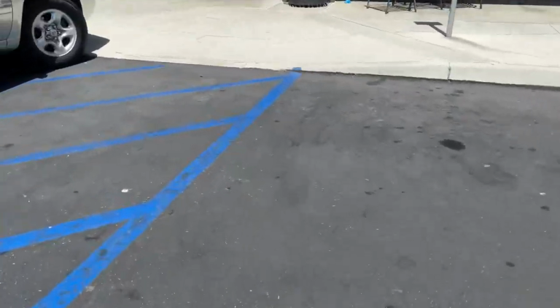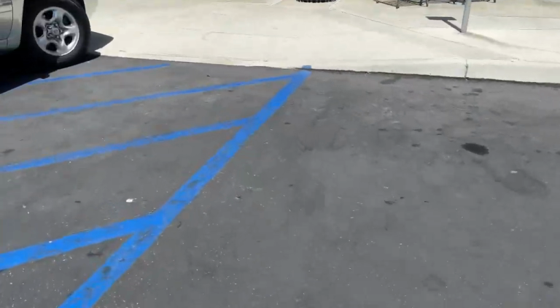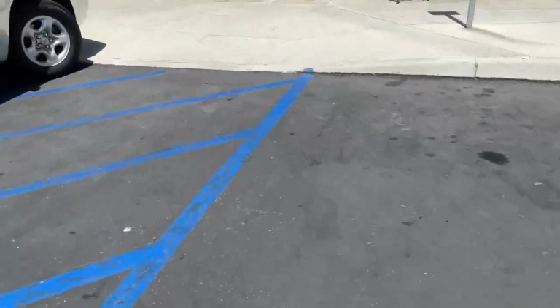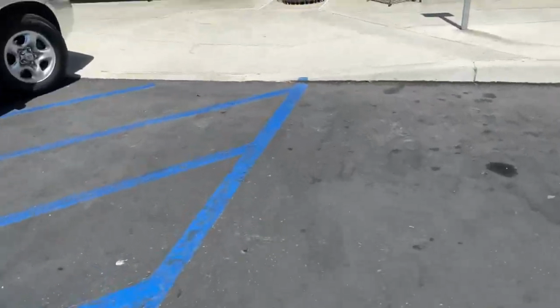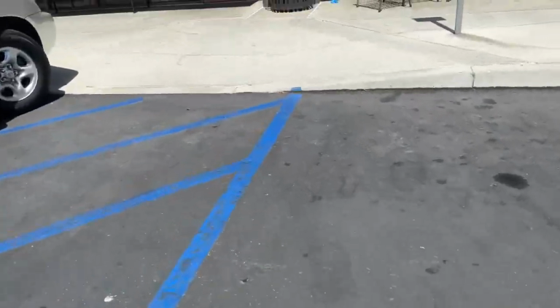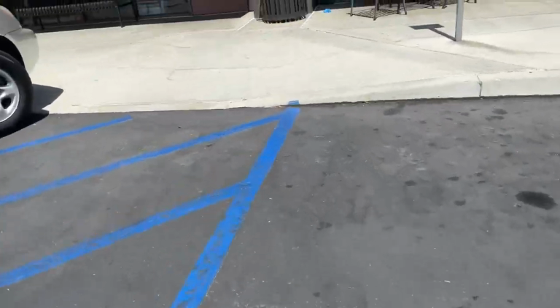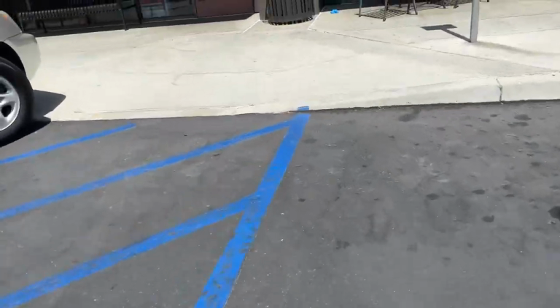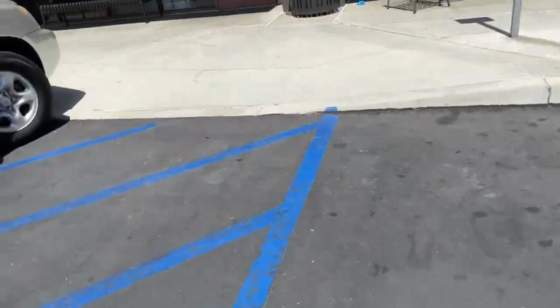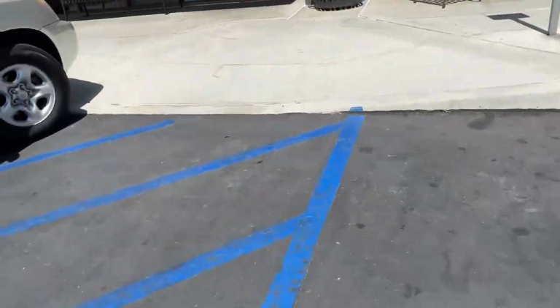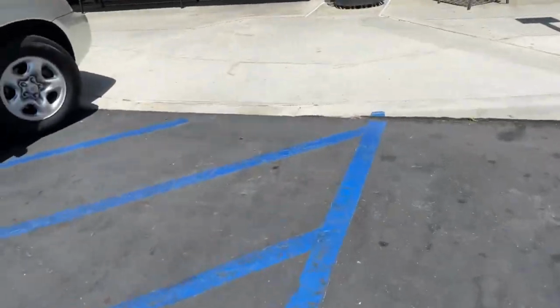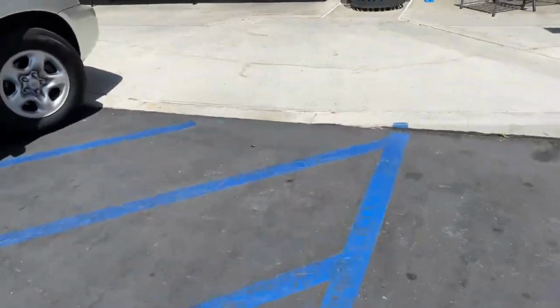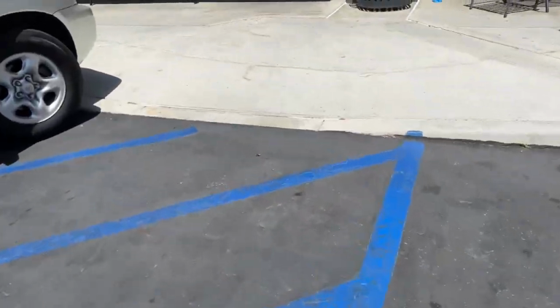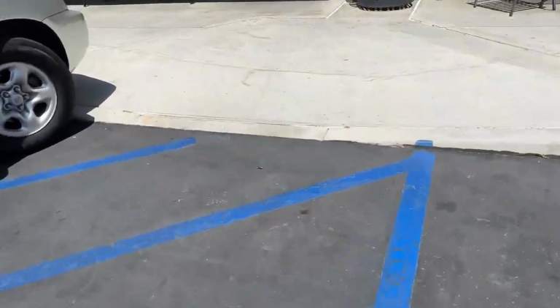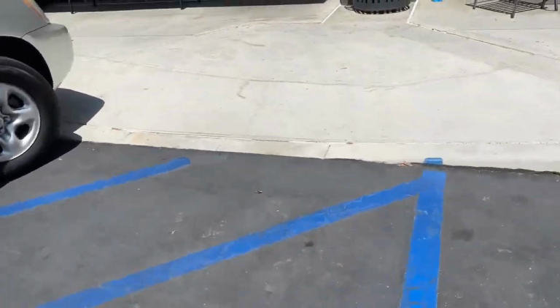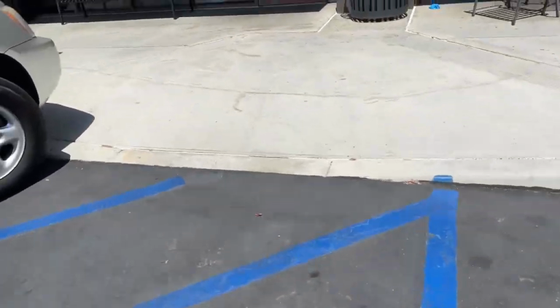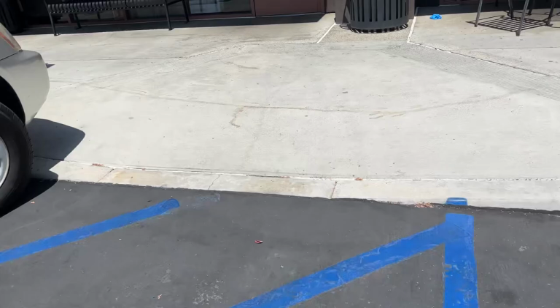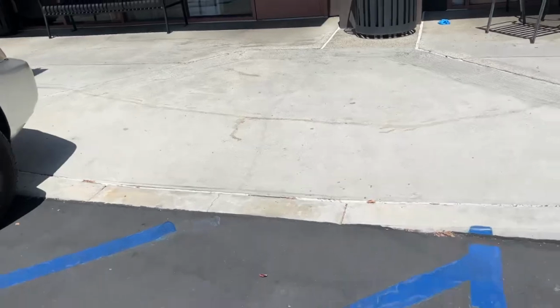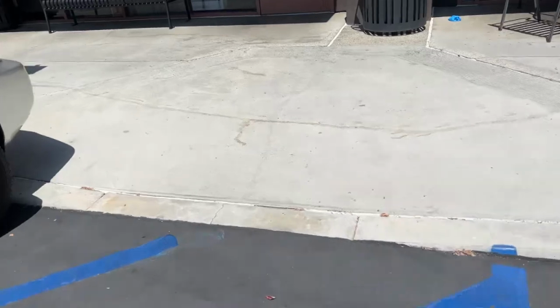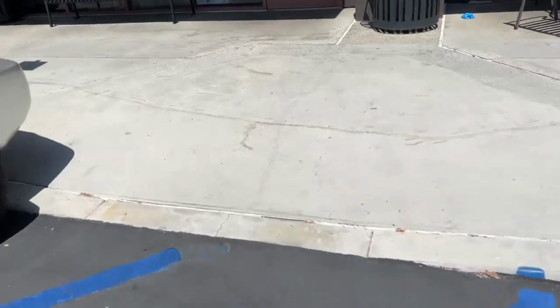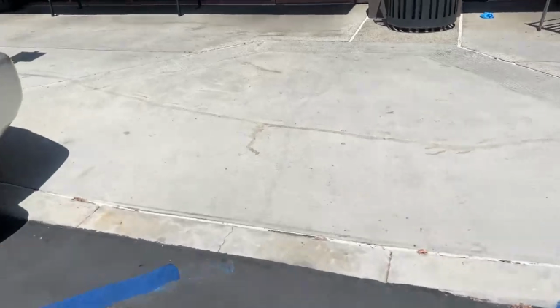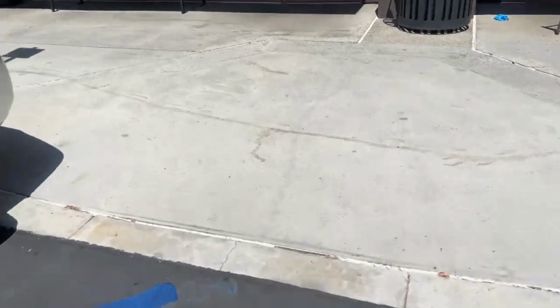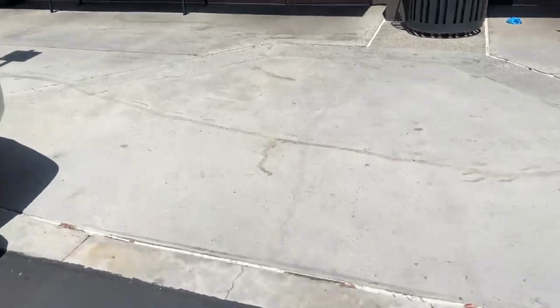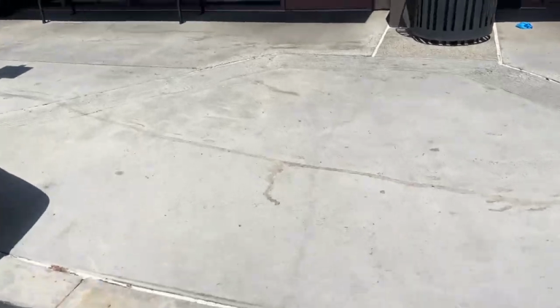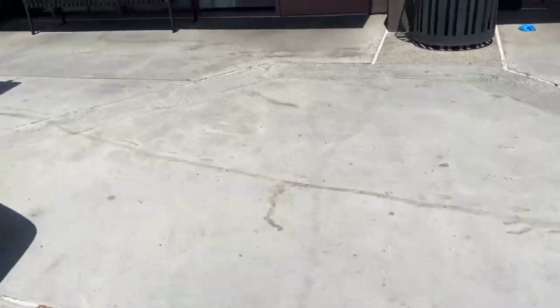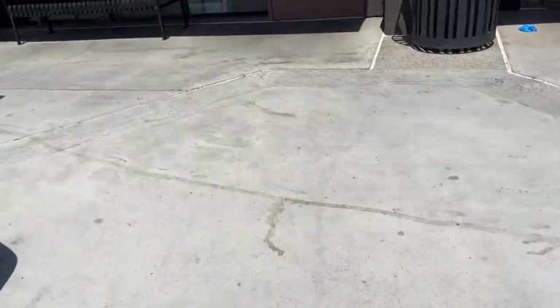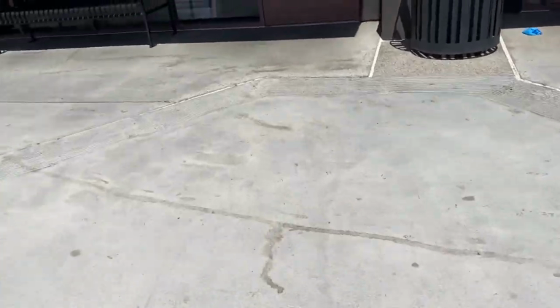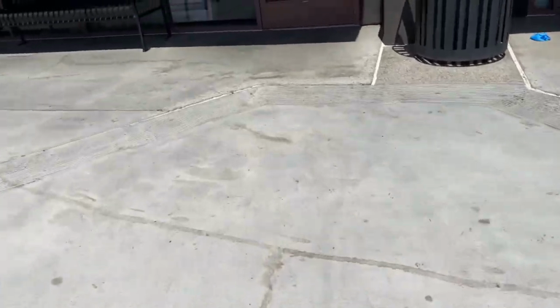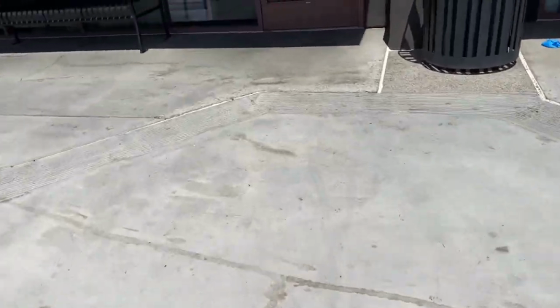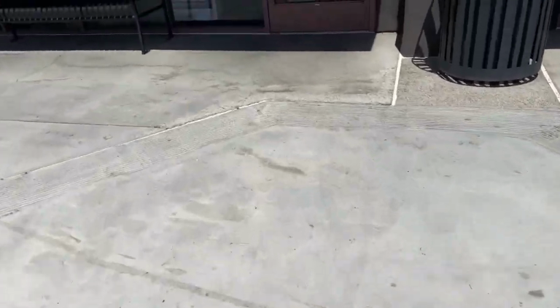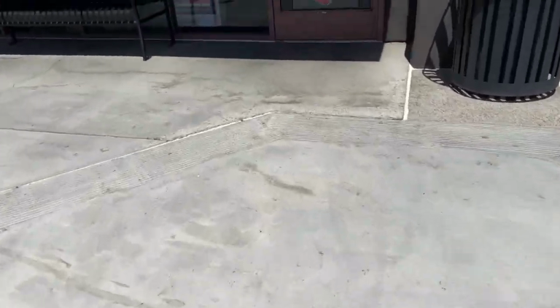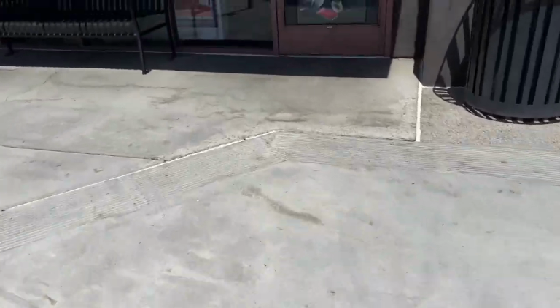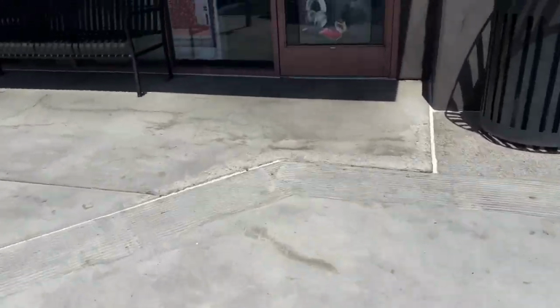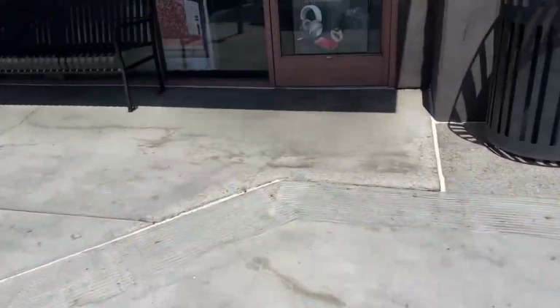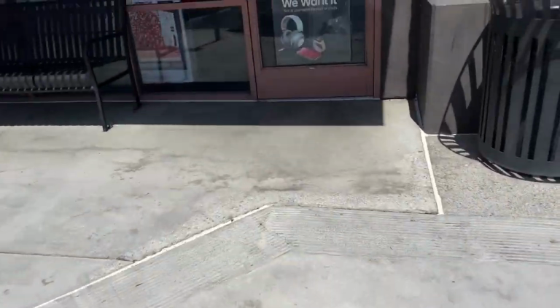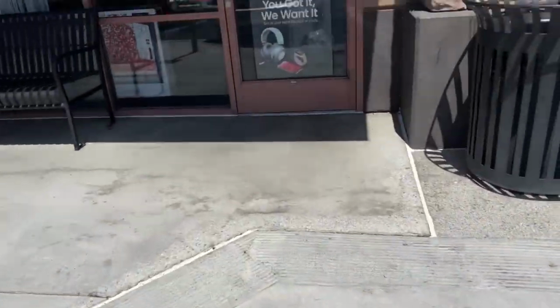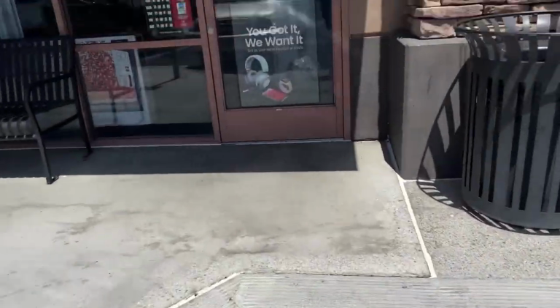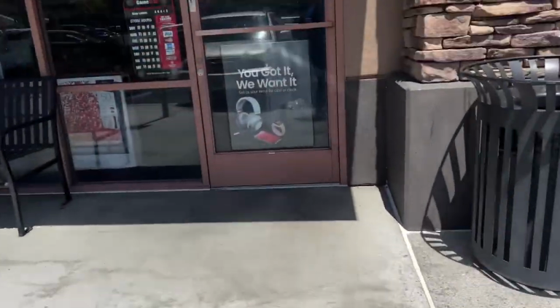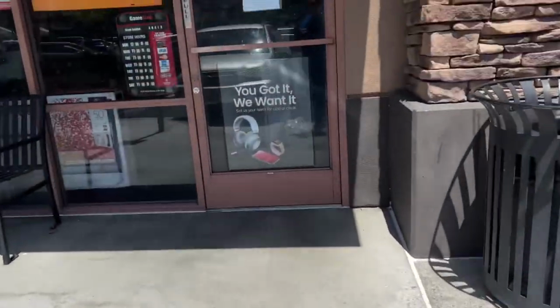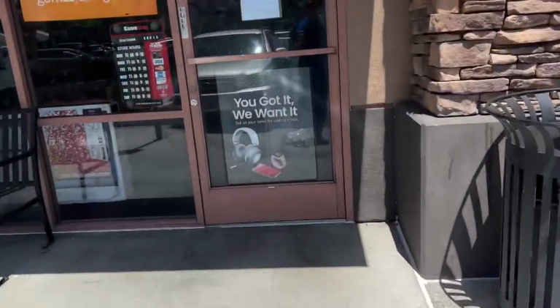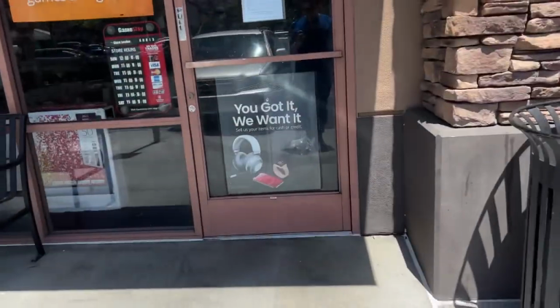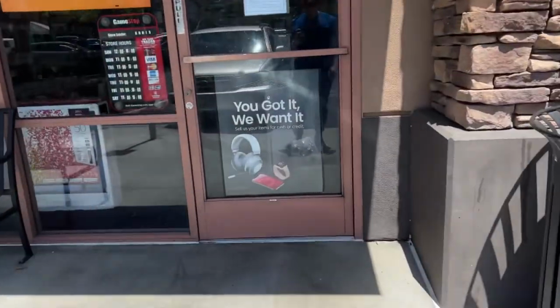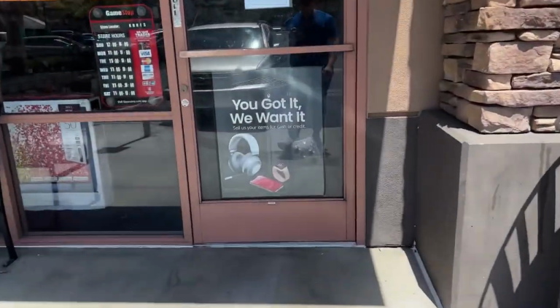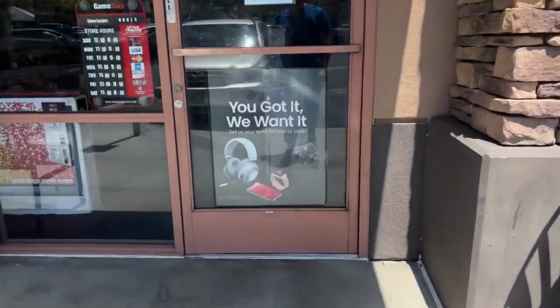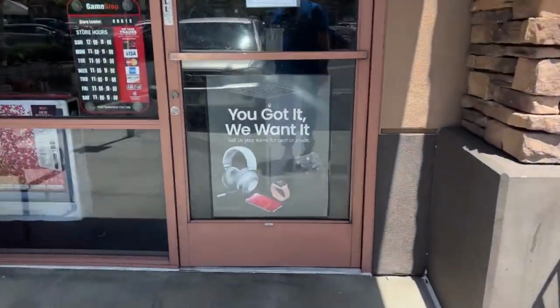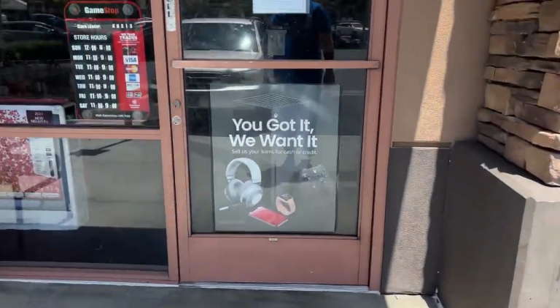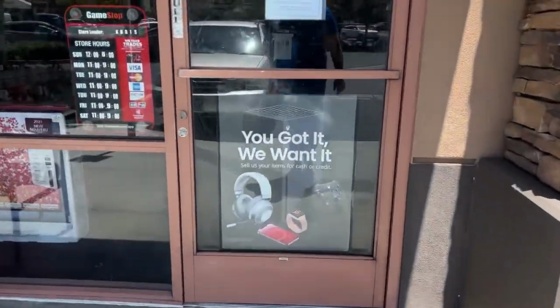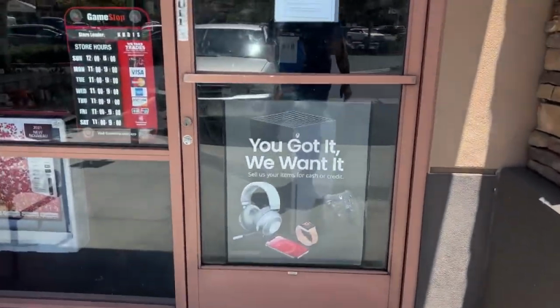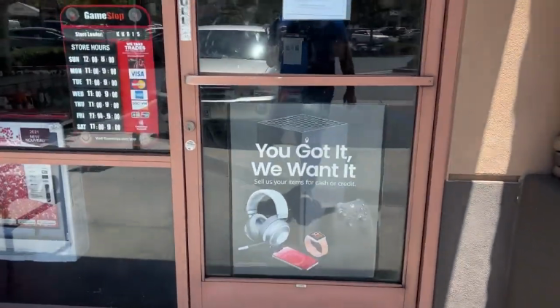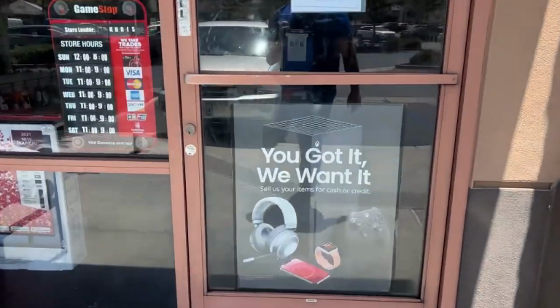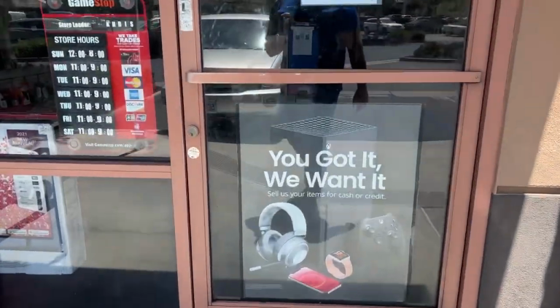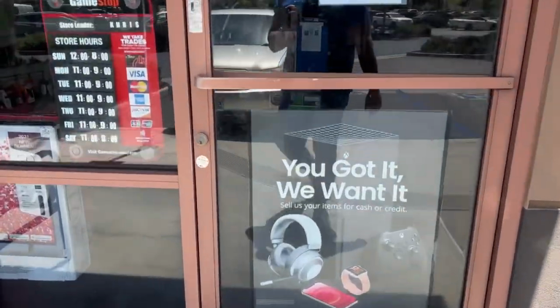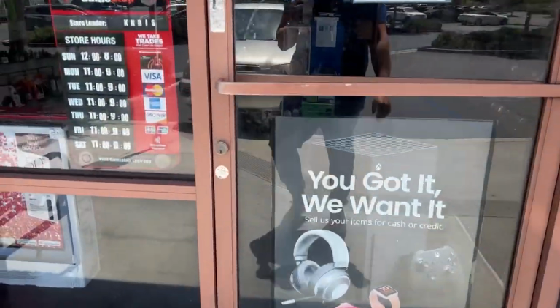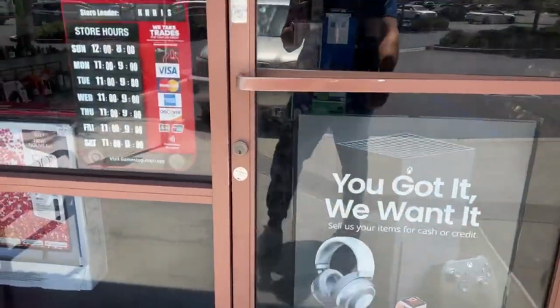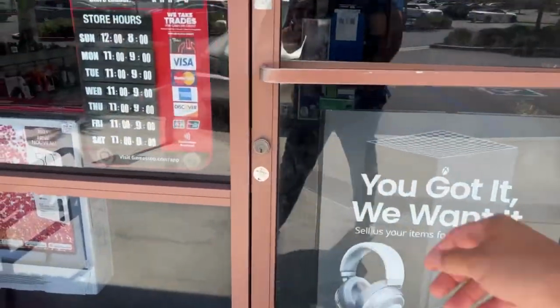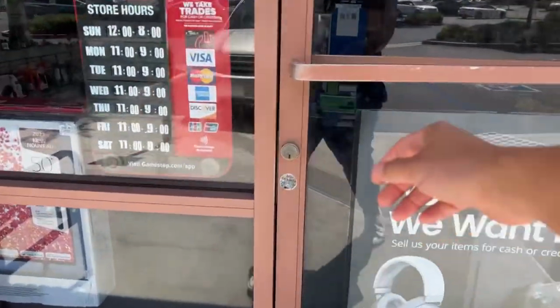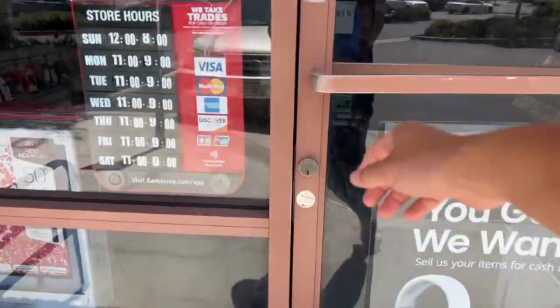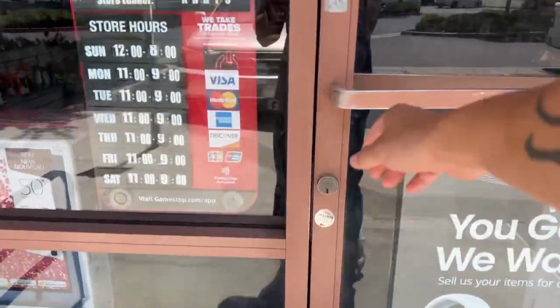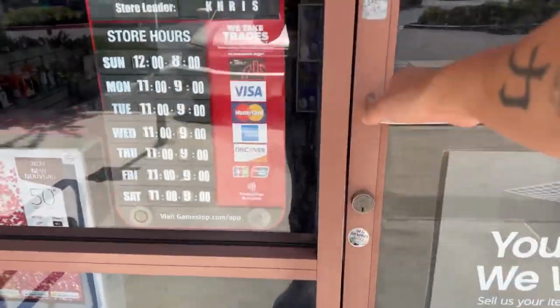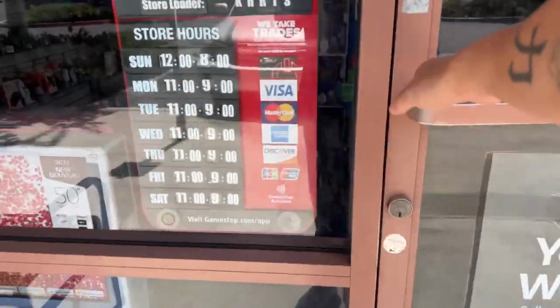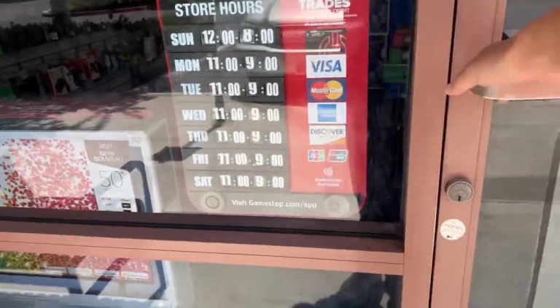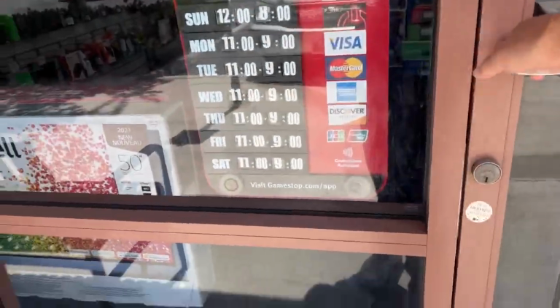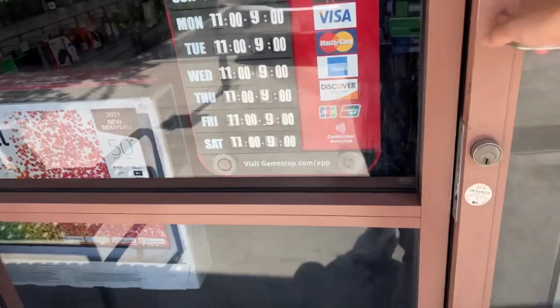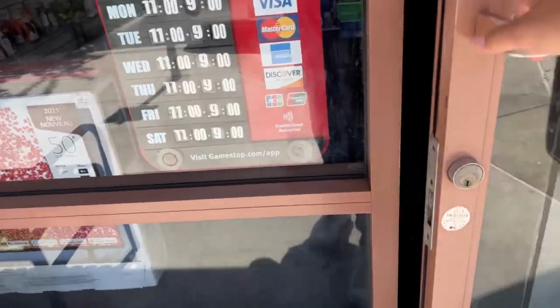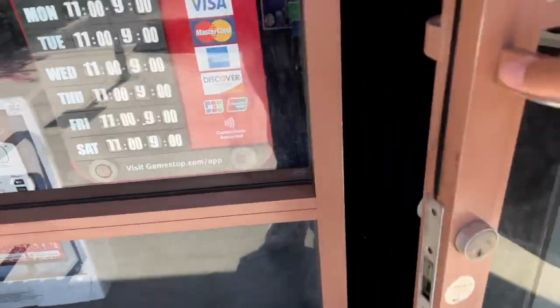Coming to GameStop now because you never know — a lot of McFarlane stuff drops. I want to see if they have anything new. They took out the BOLO sign. They do open at 11.